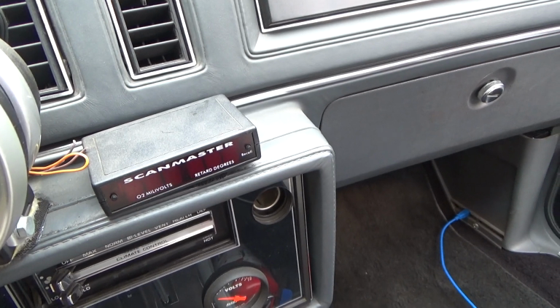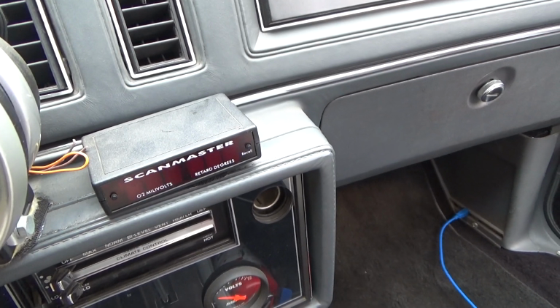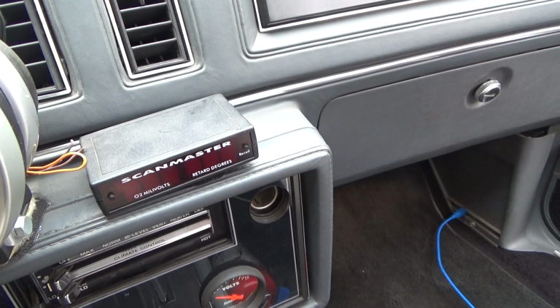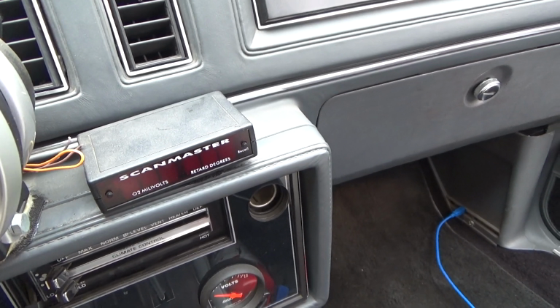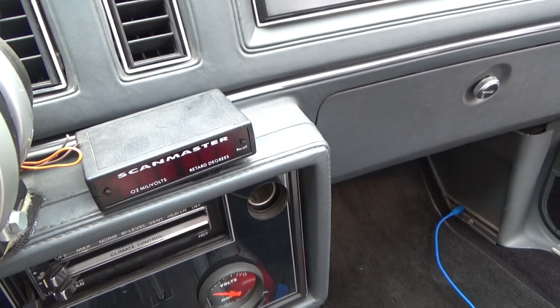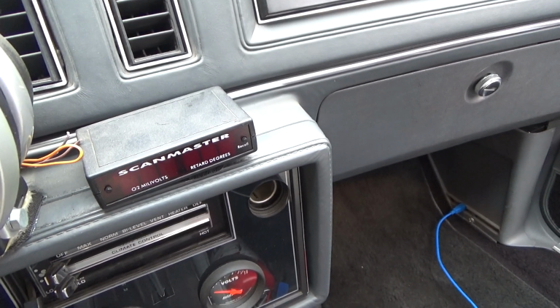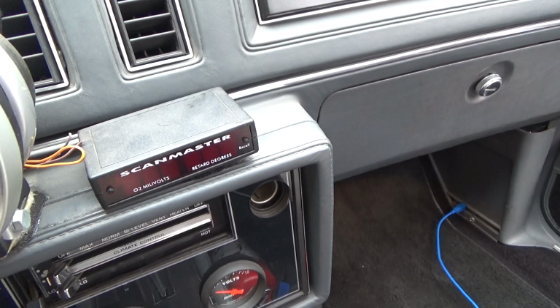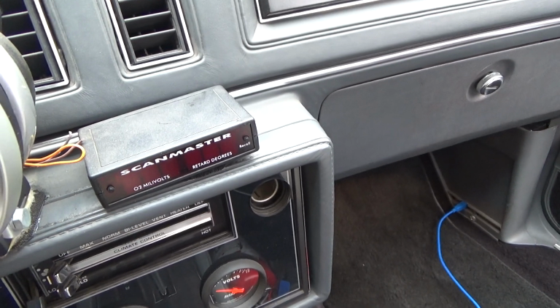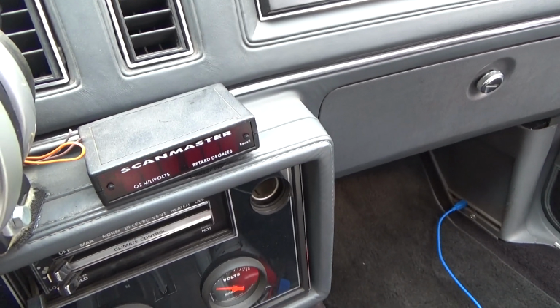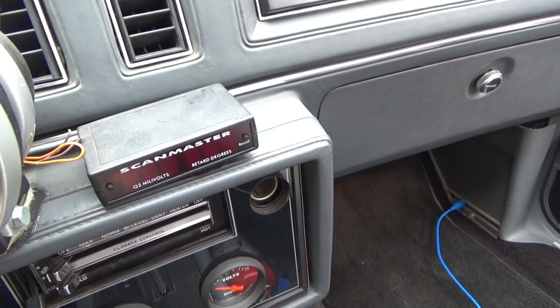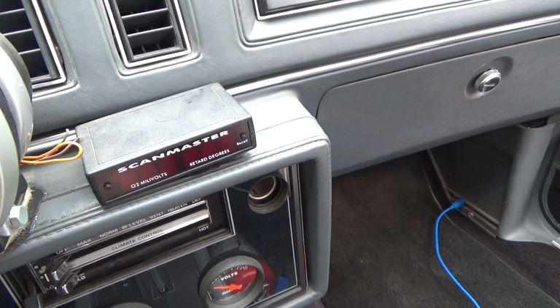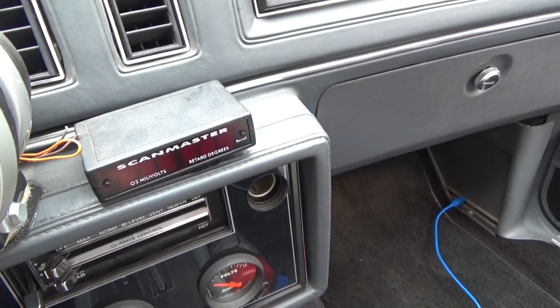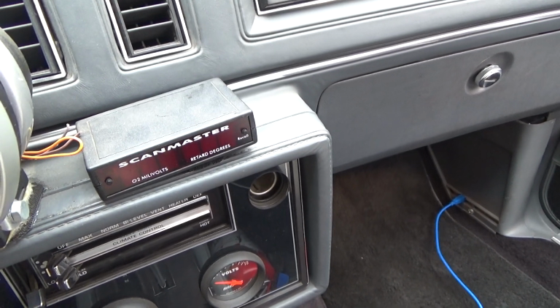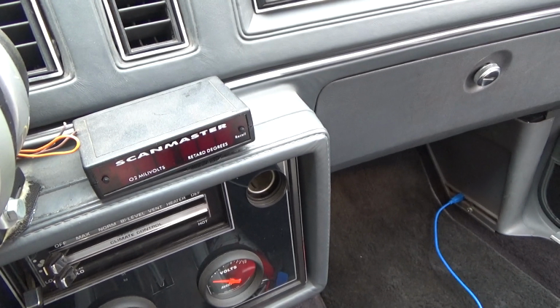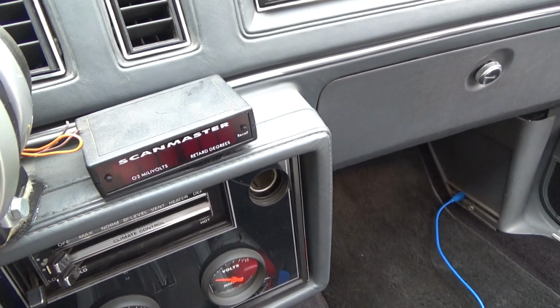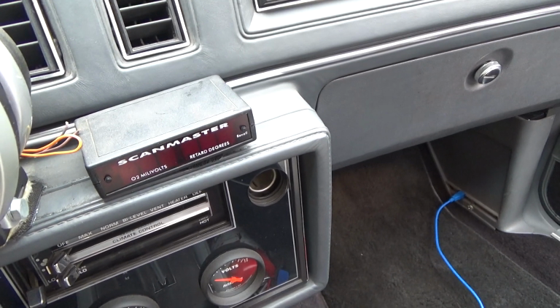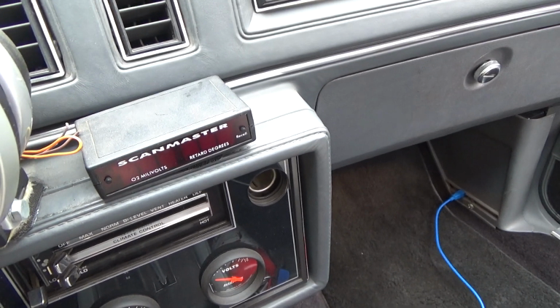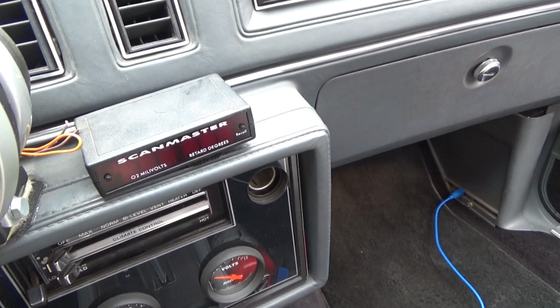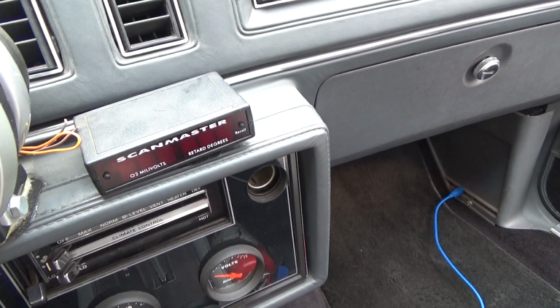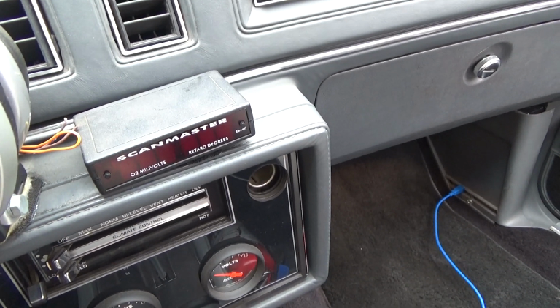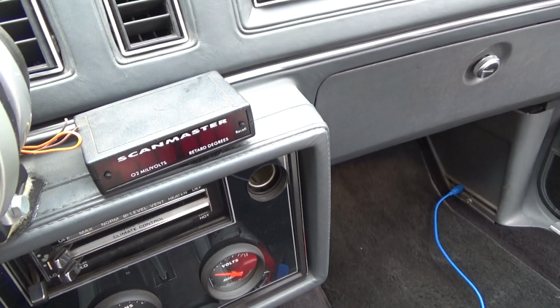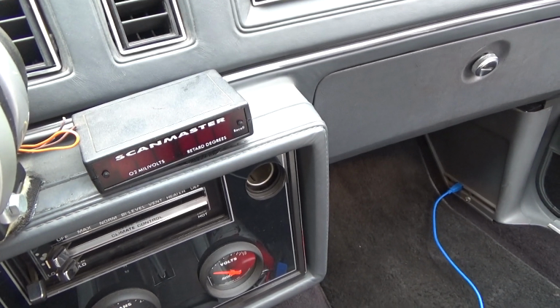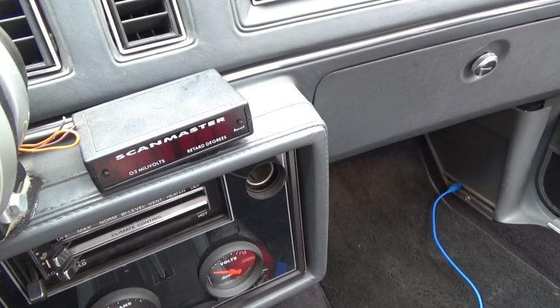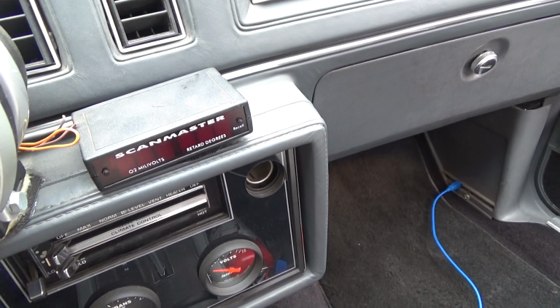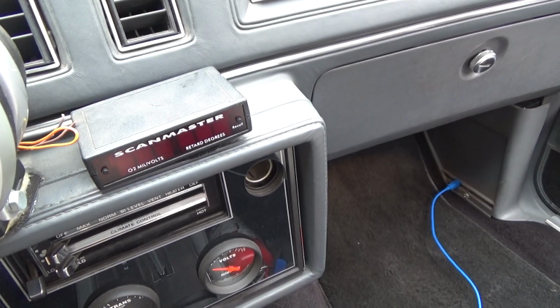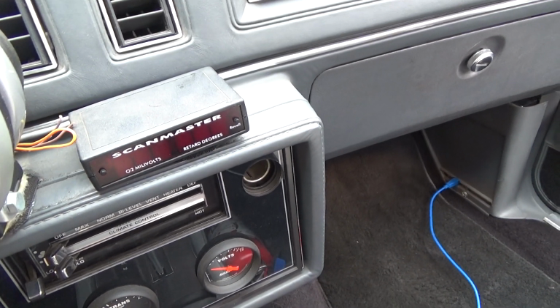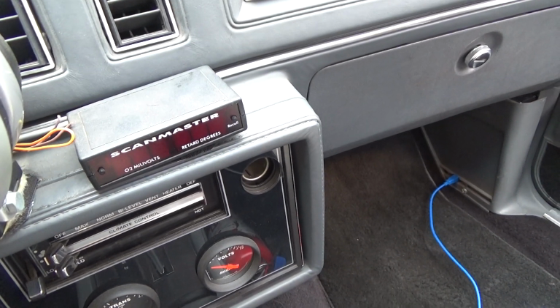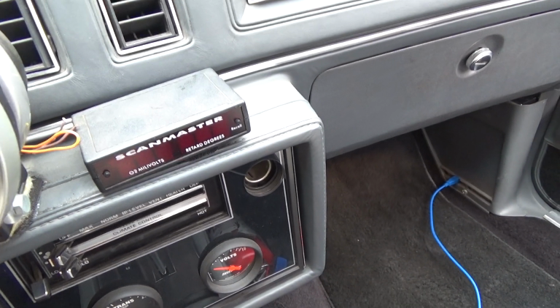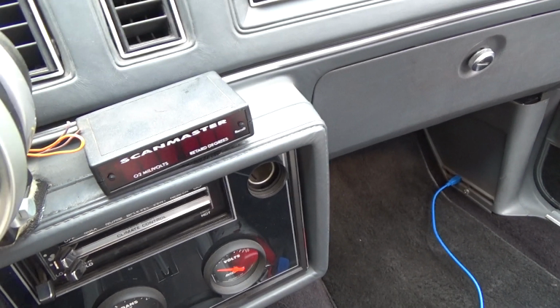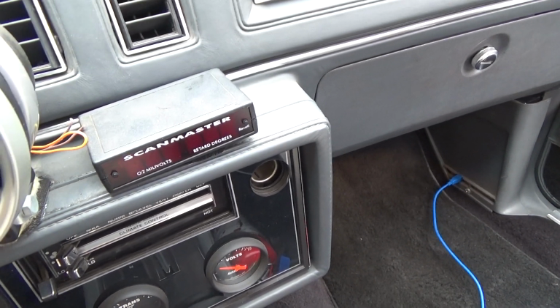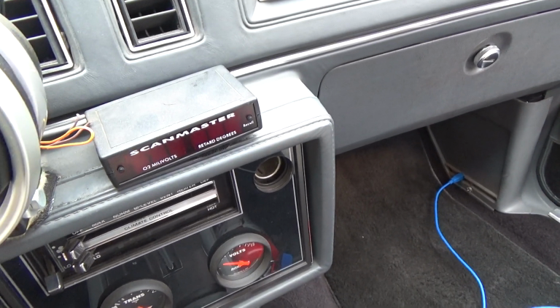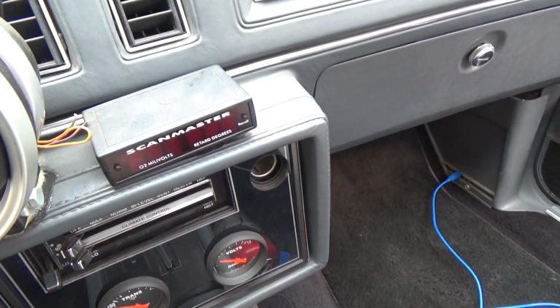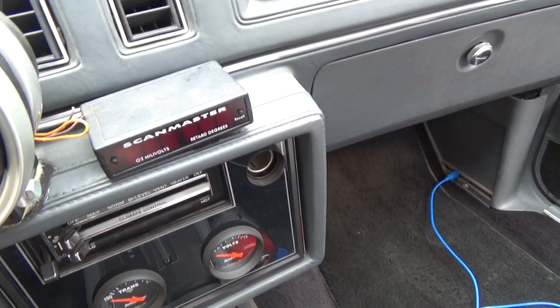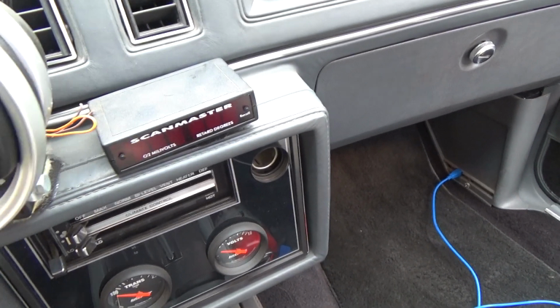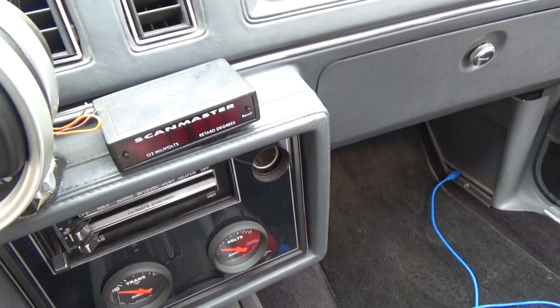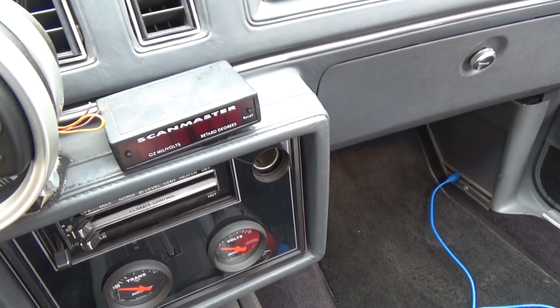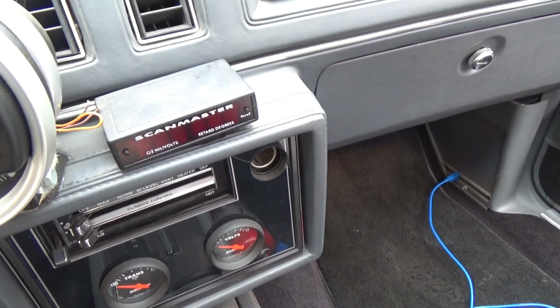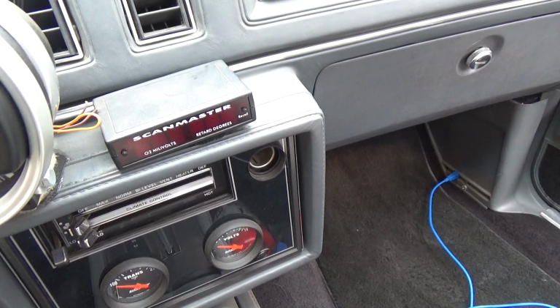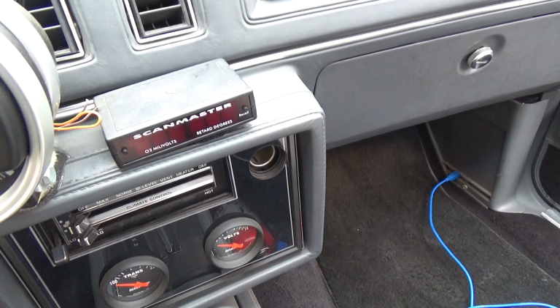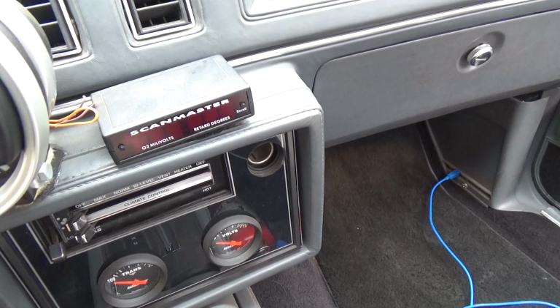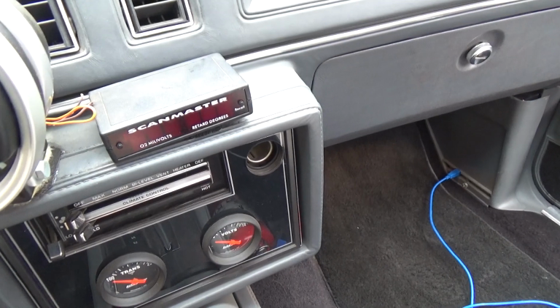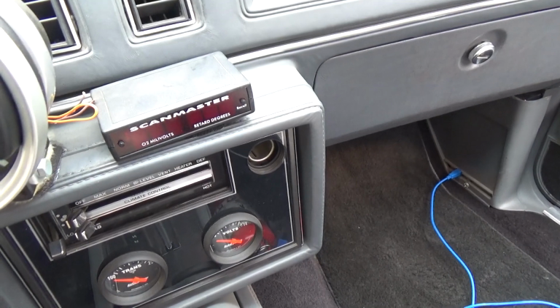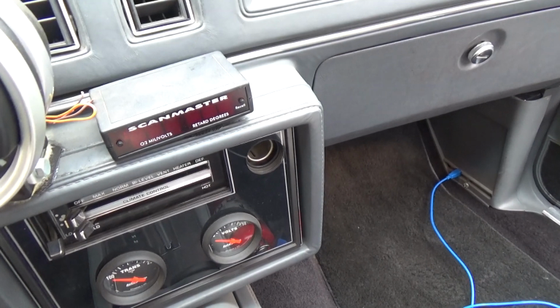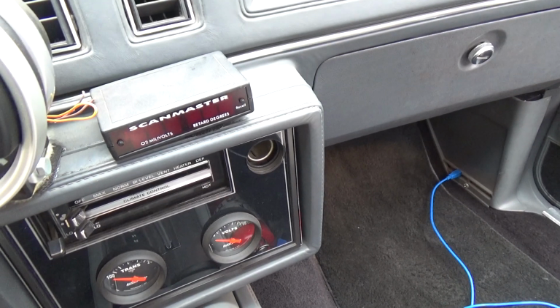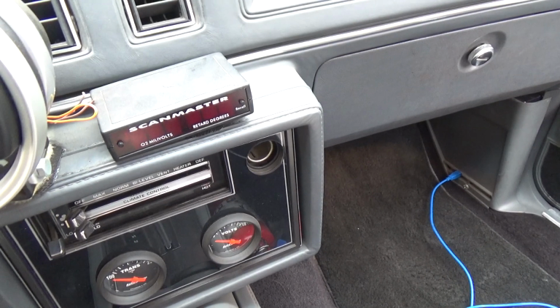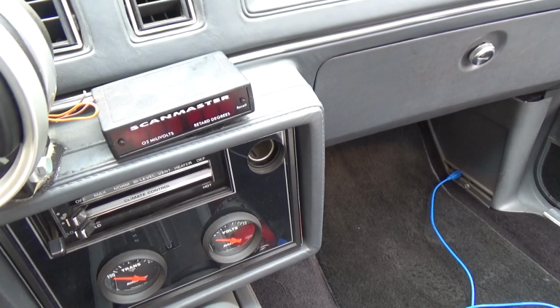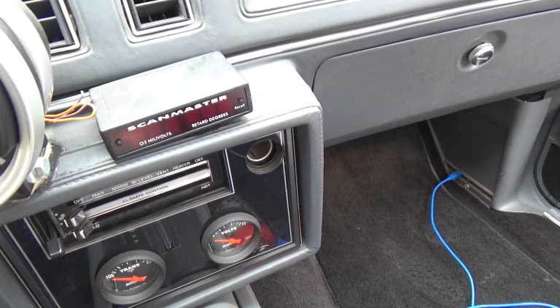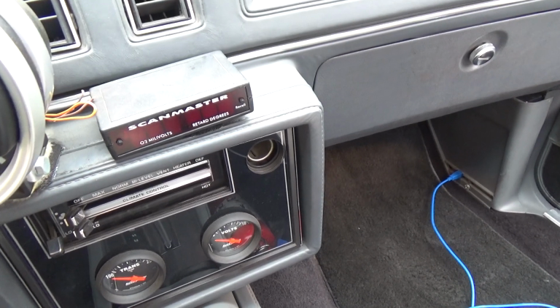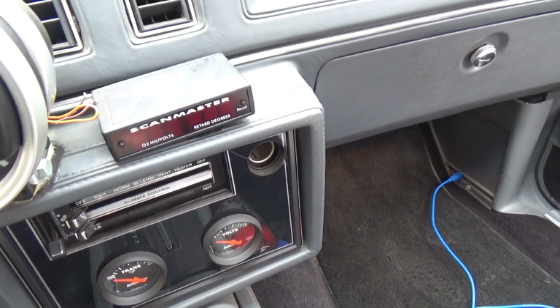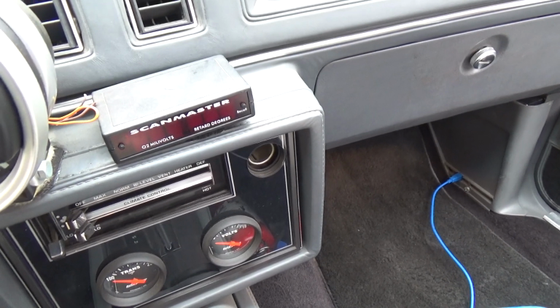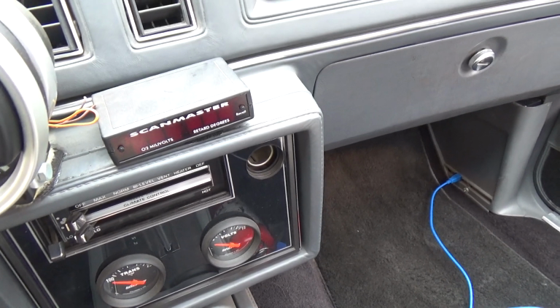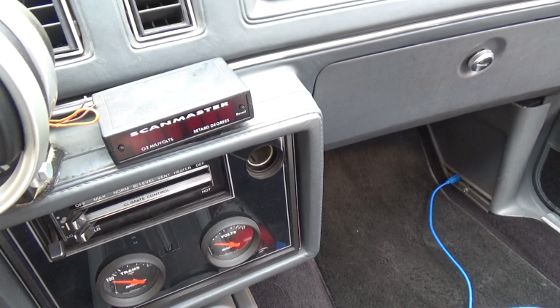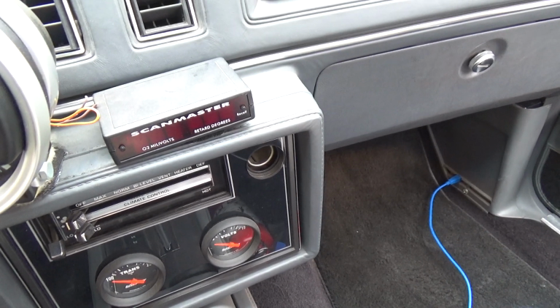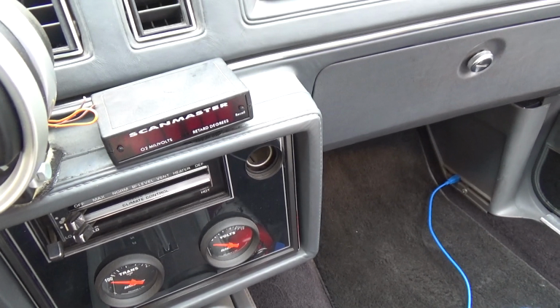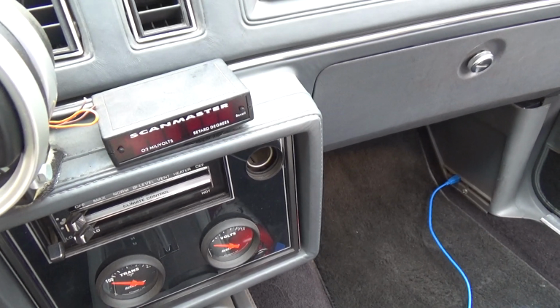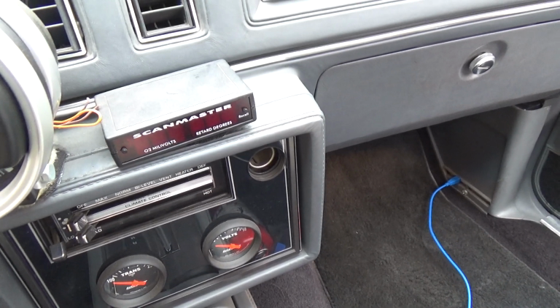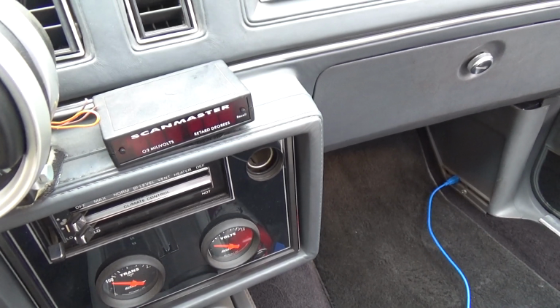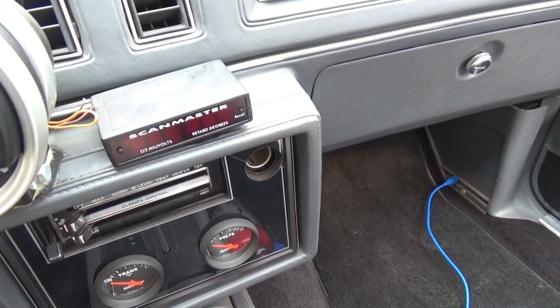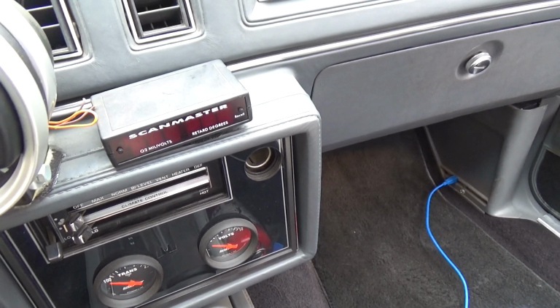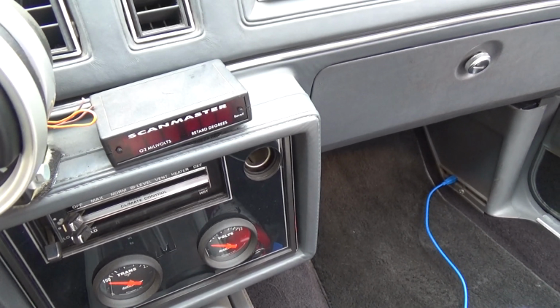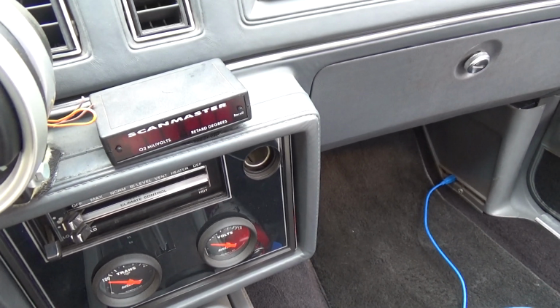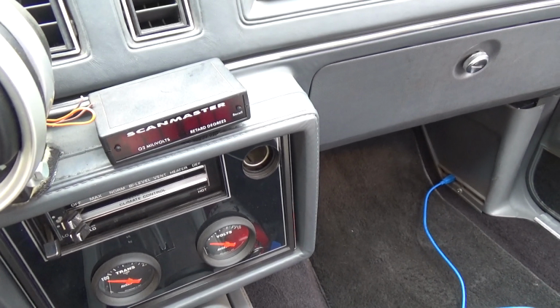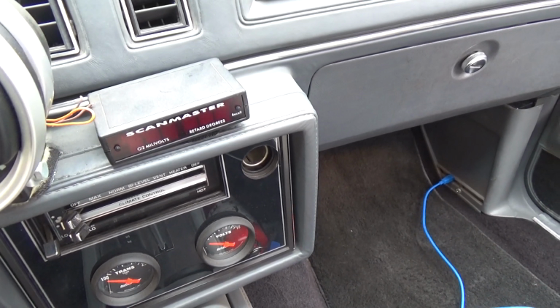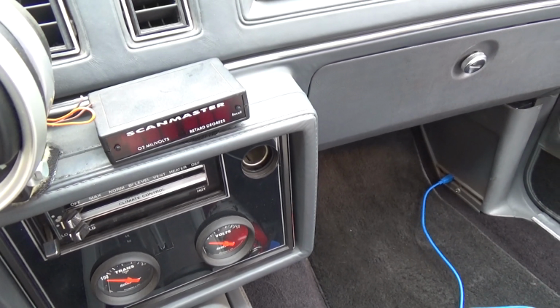I had a viewer asking me how to wire in one of these ScanMasters. The one you're looking at here is the original one from Bob Bailey Engineering.